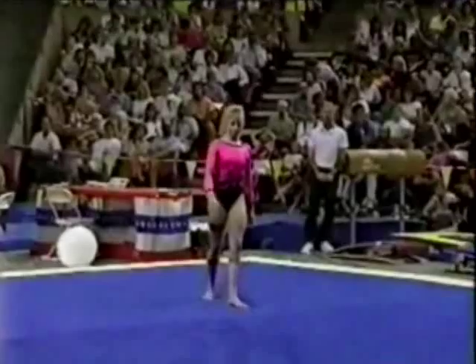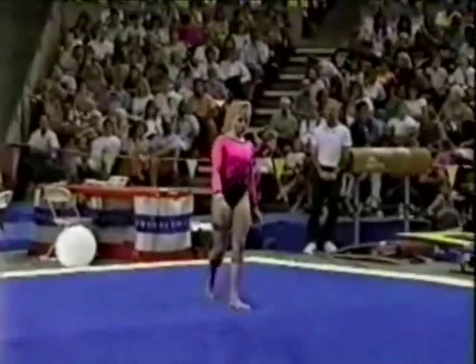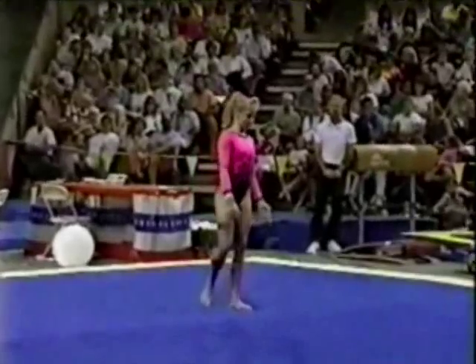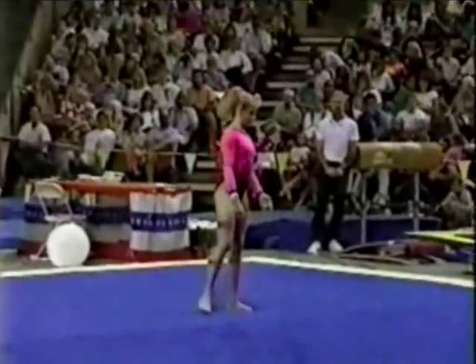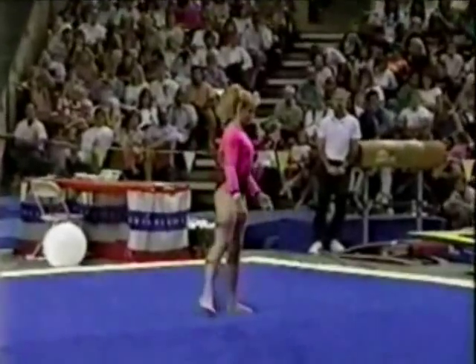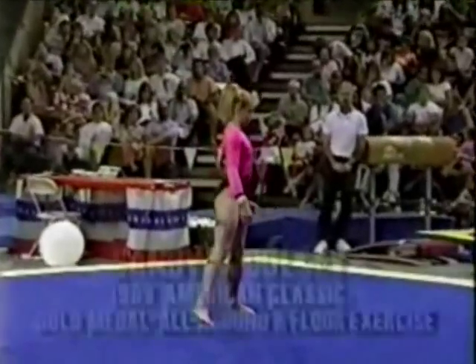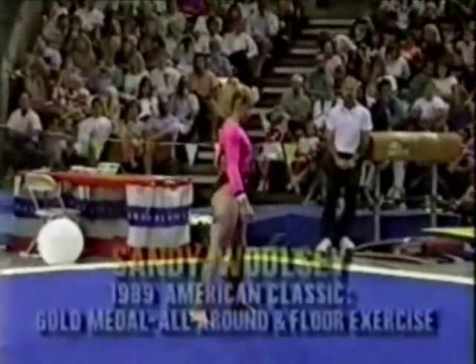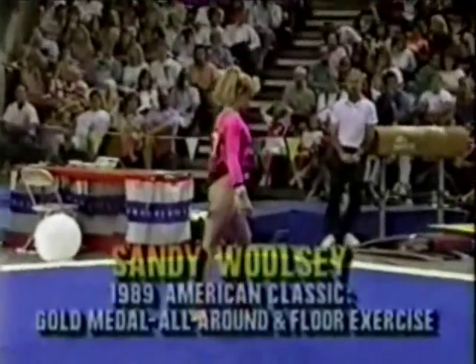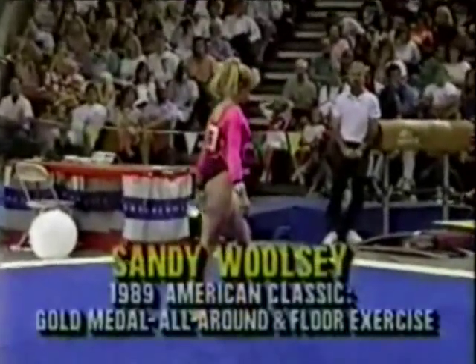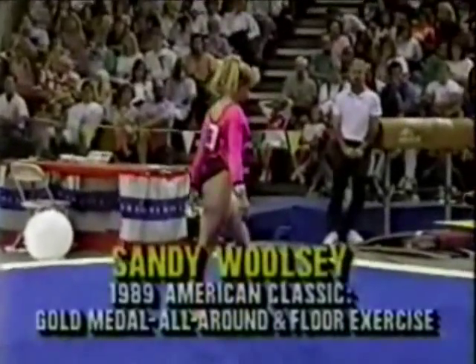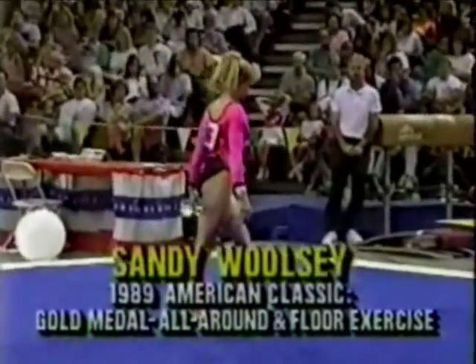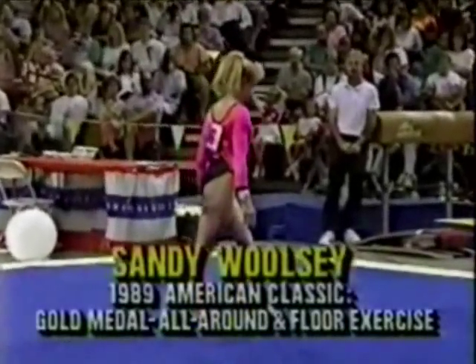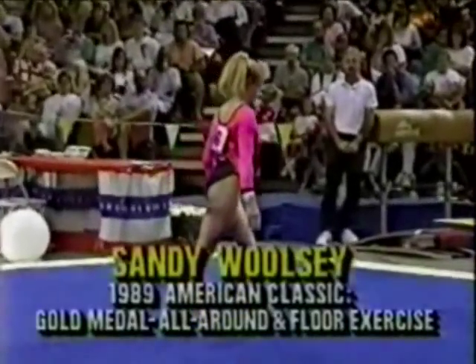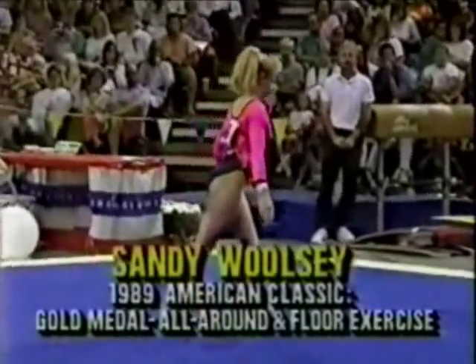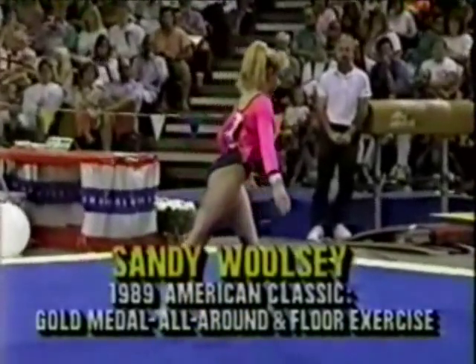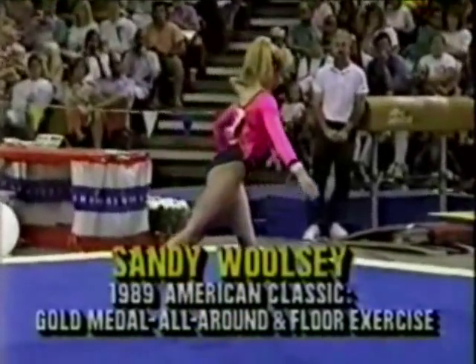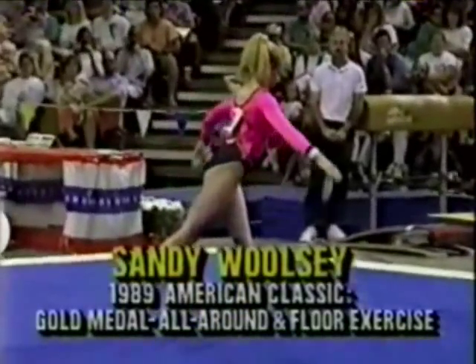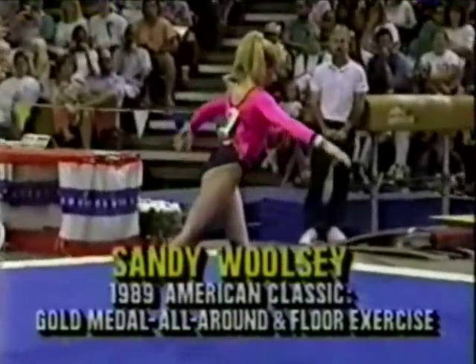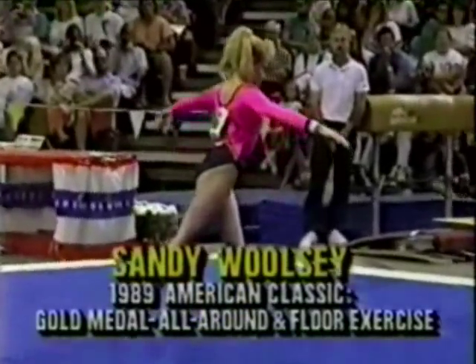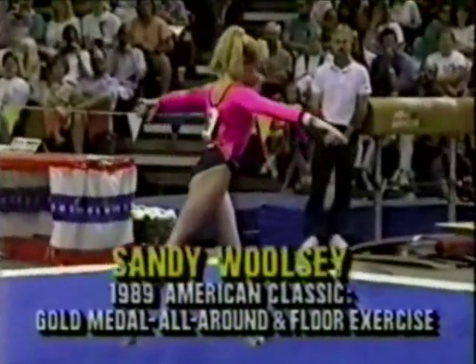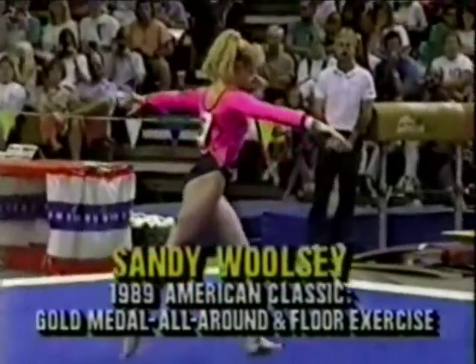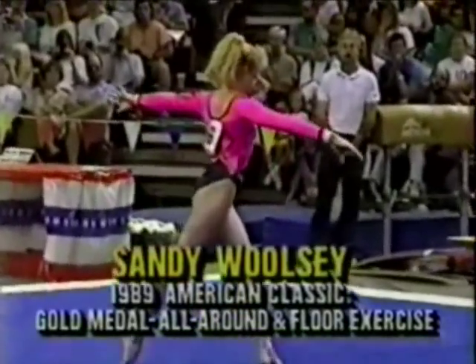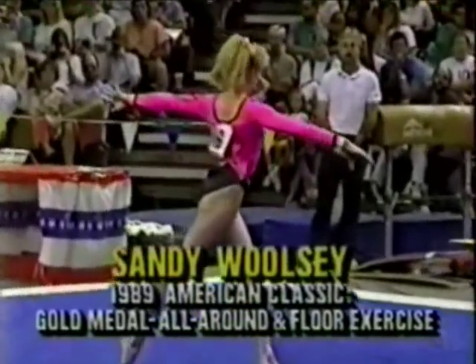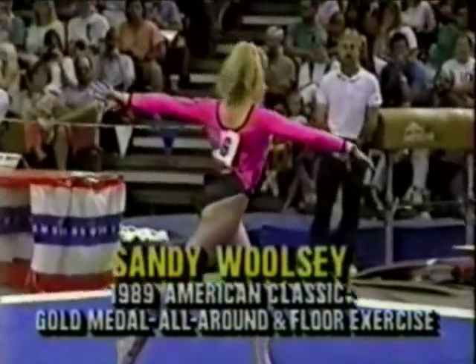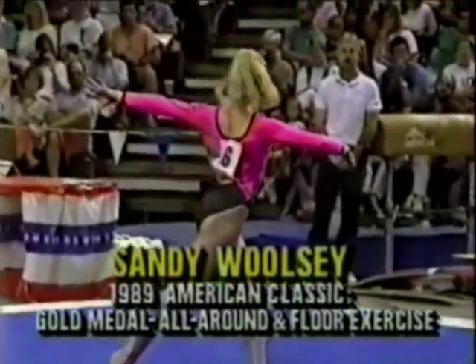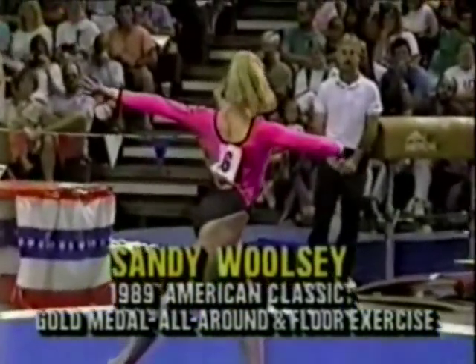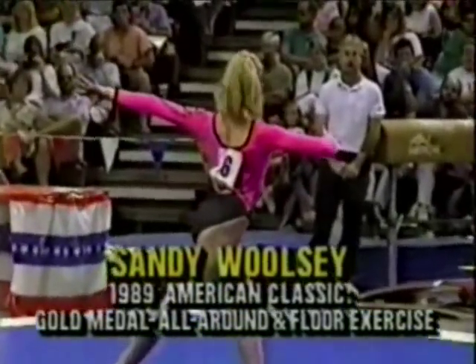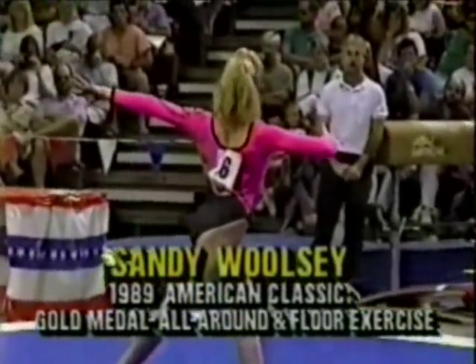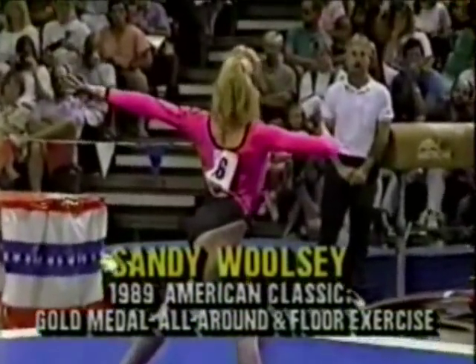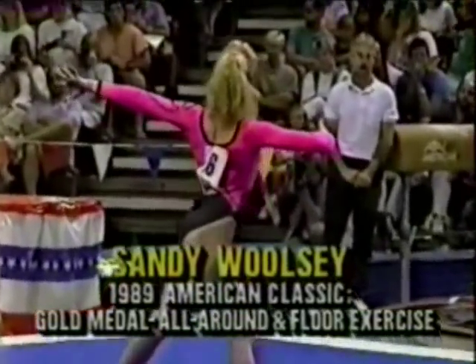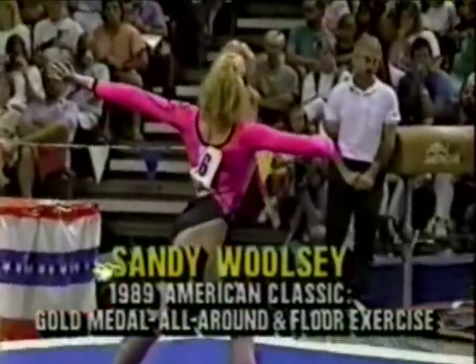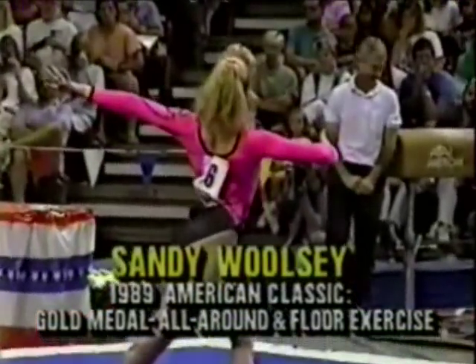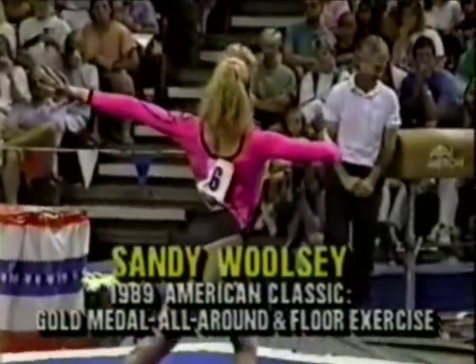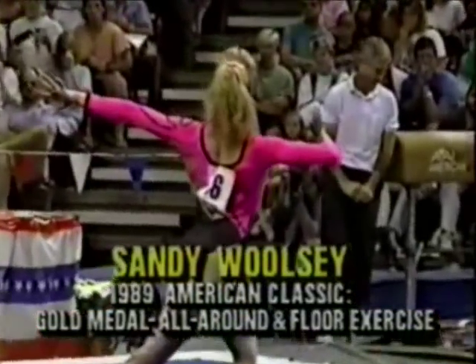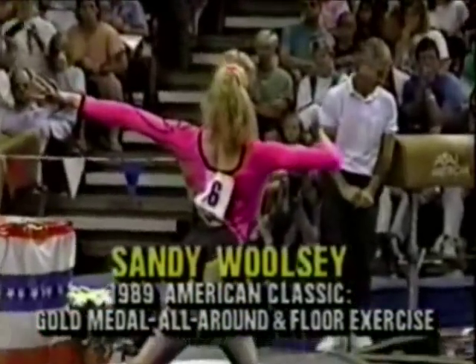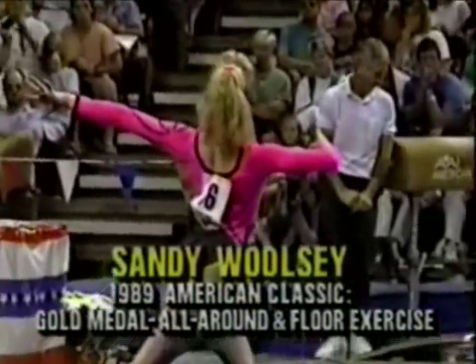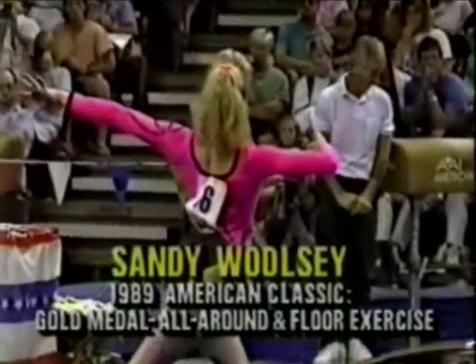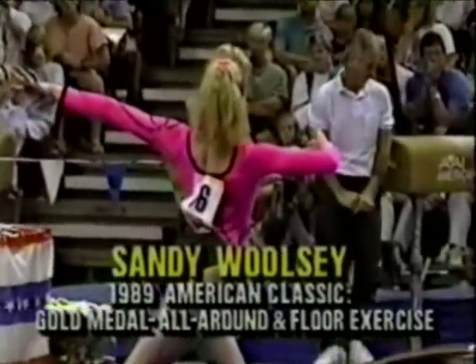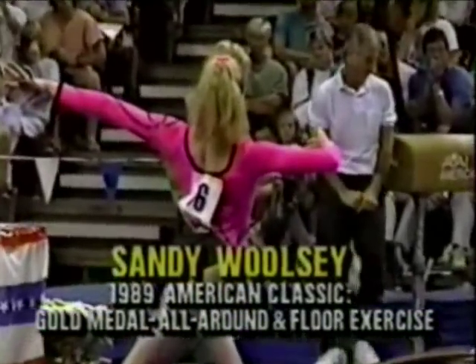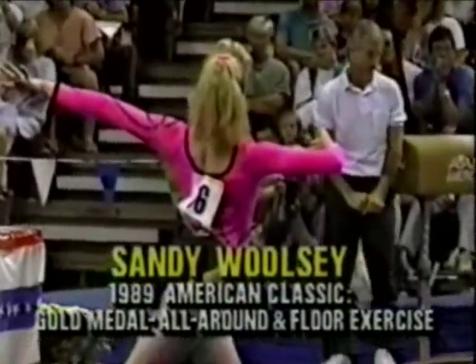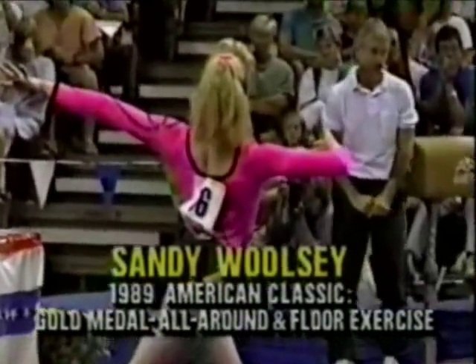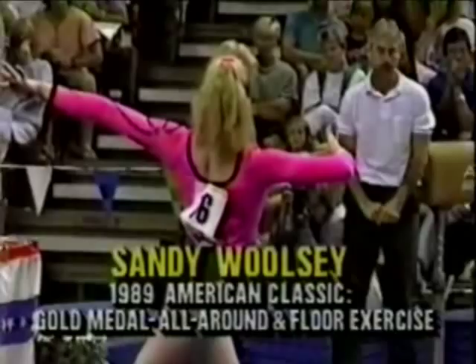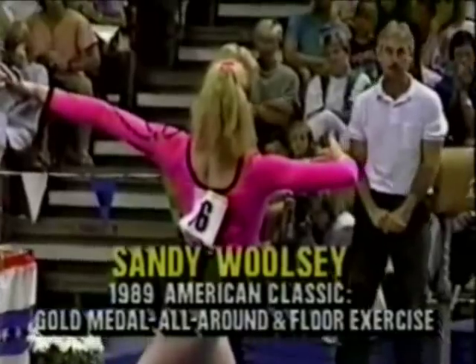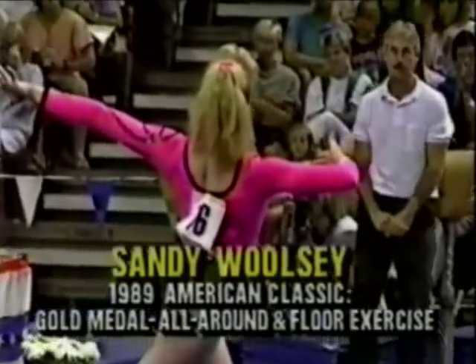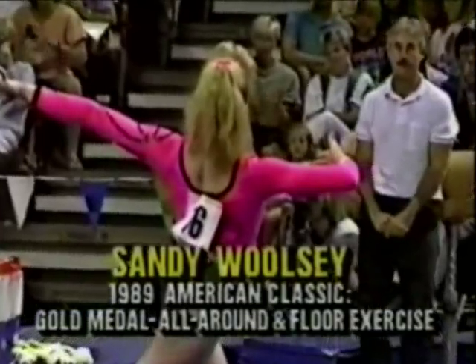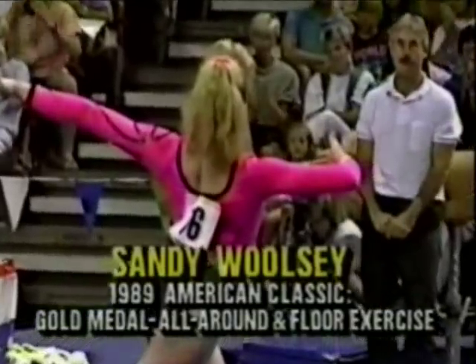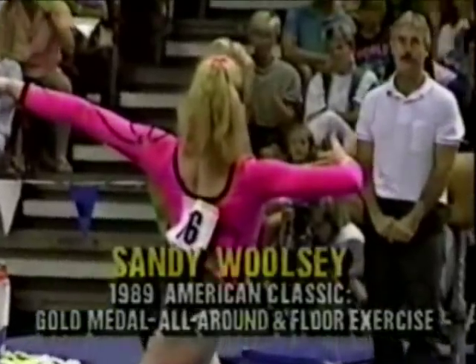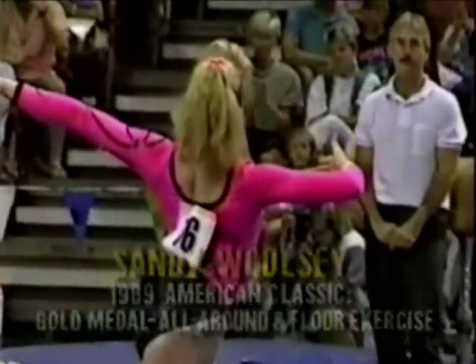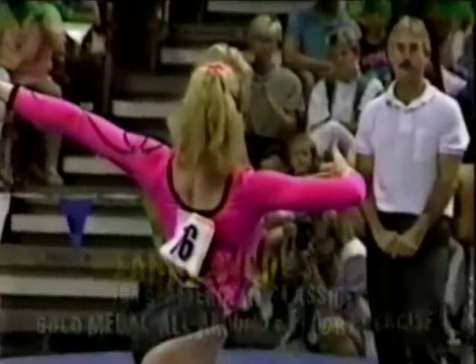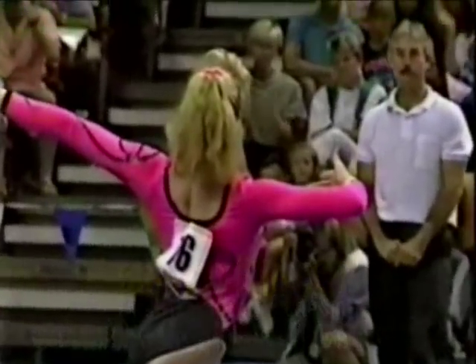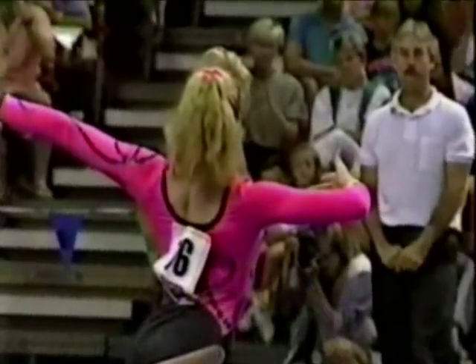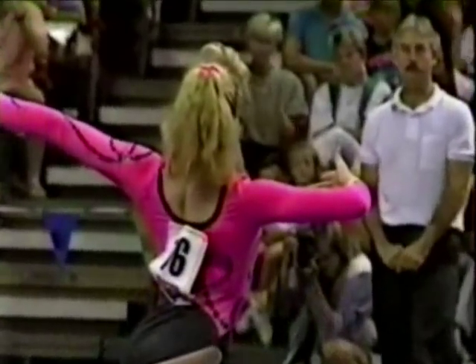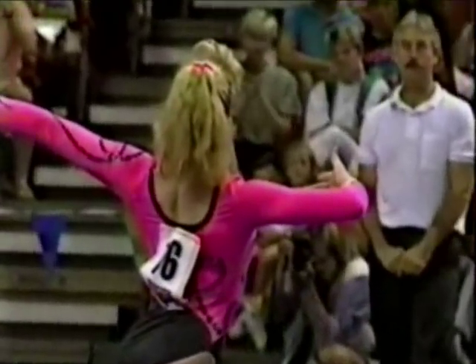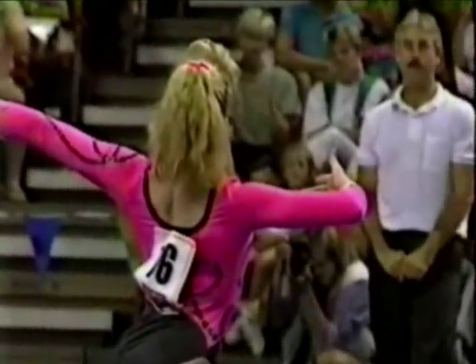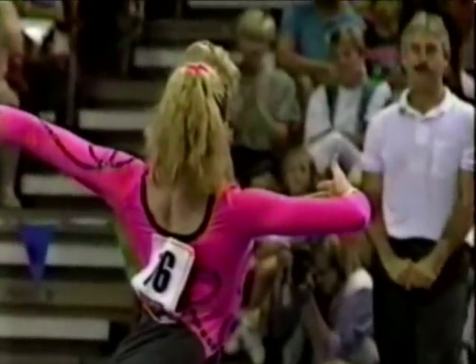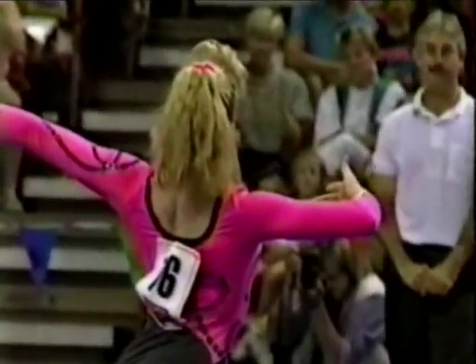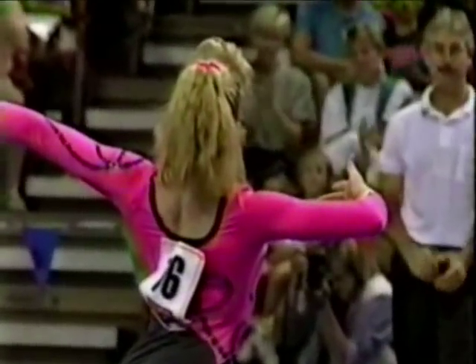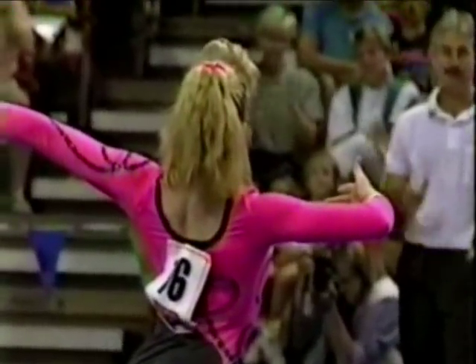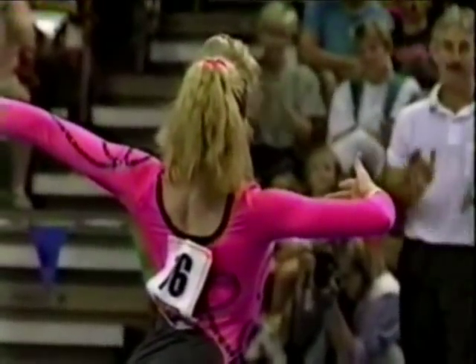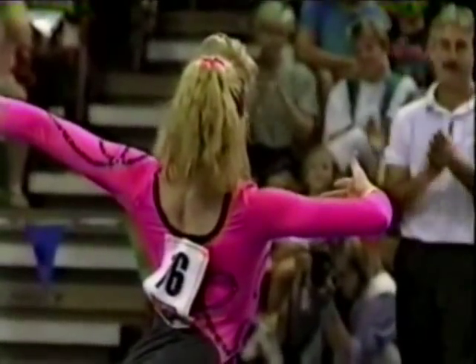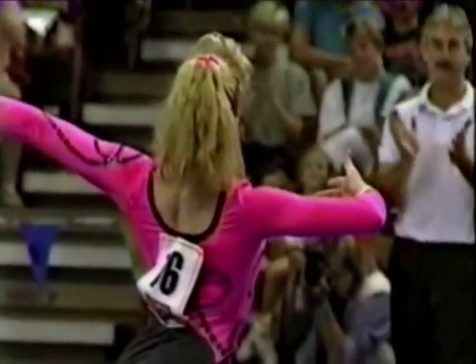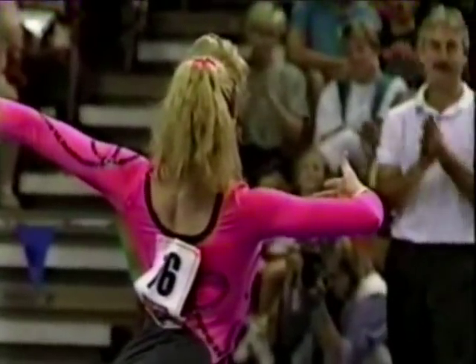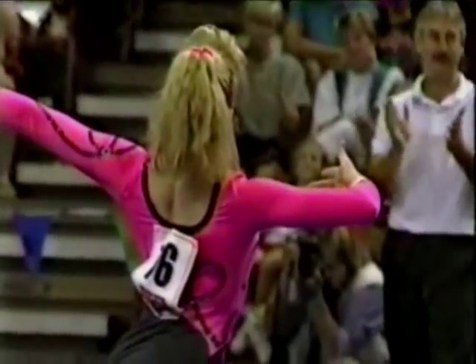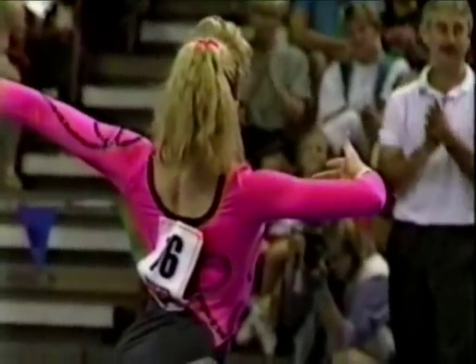Now we are looking at Sandy Woolsey. She is ready to compete on the floor exercise event. This is our first chance to see the floor event.